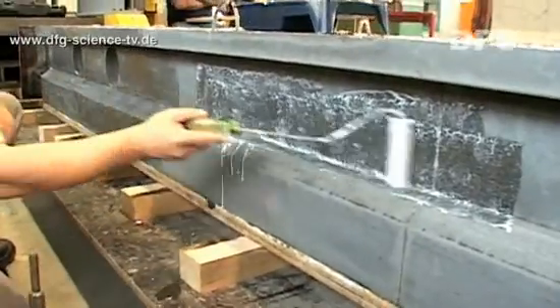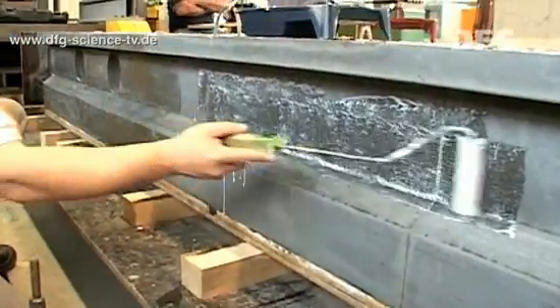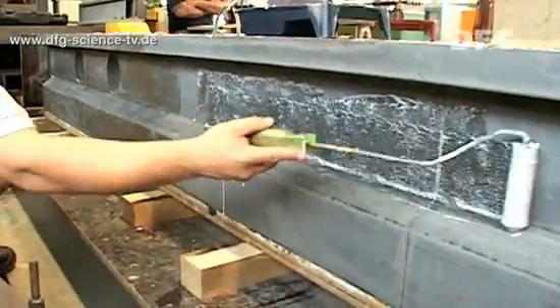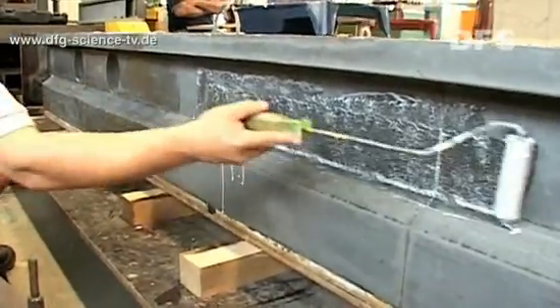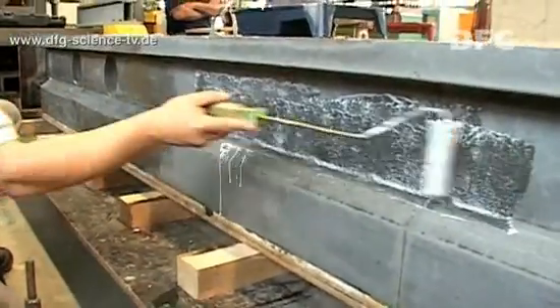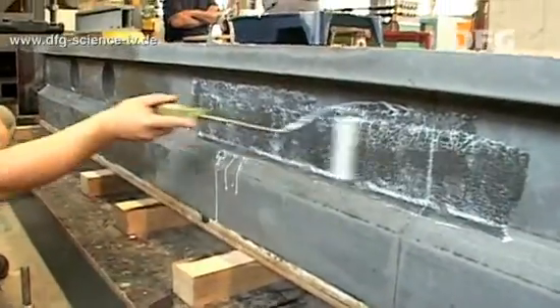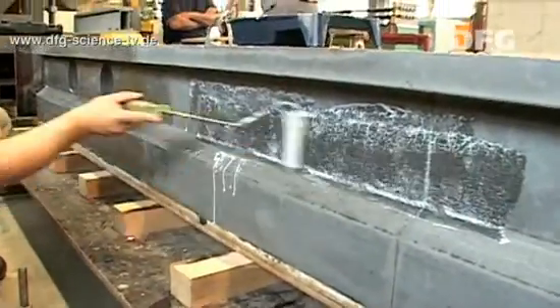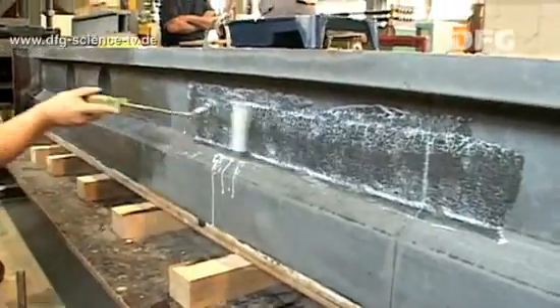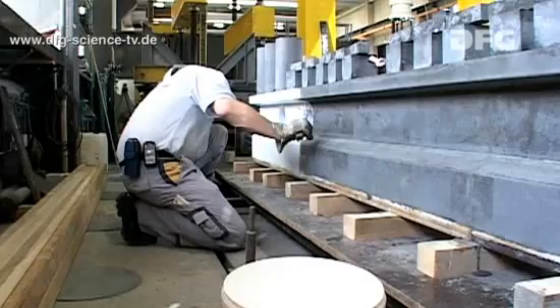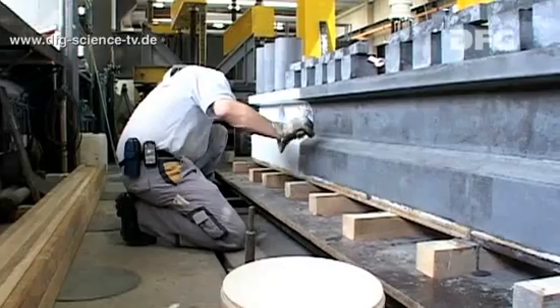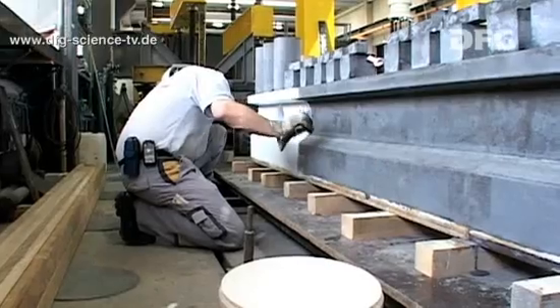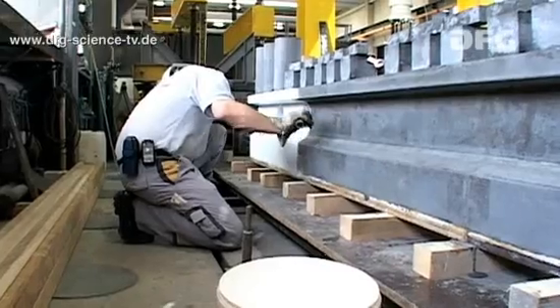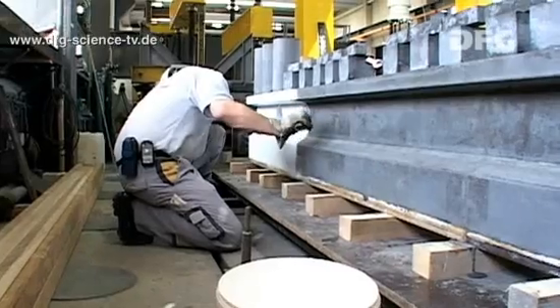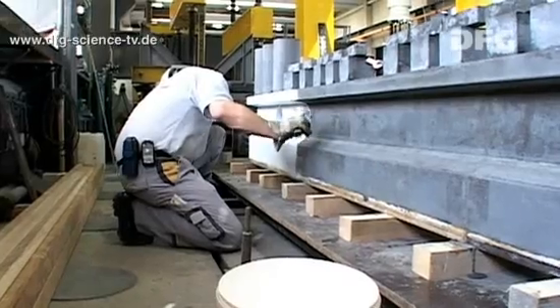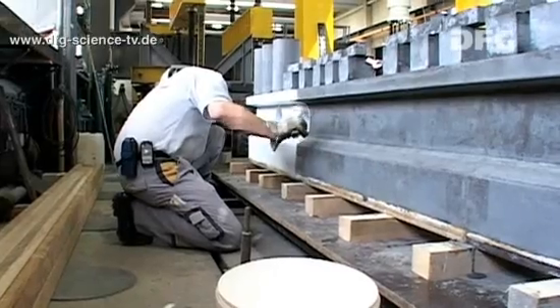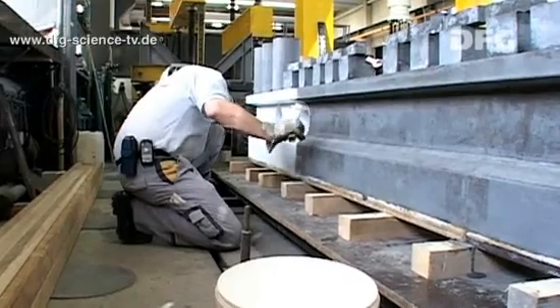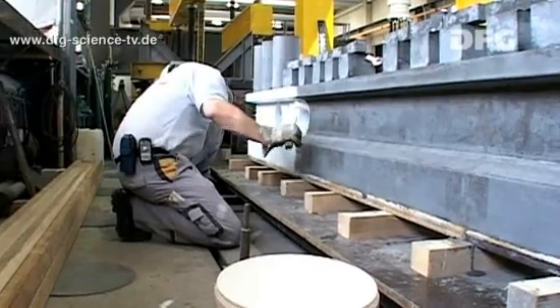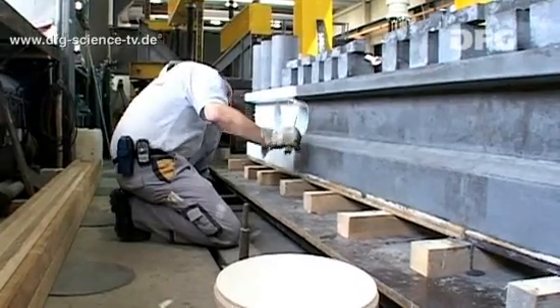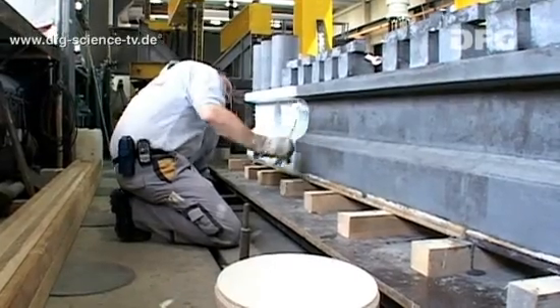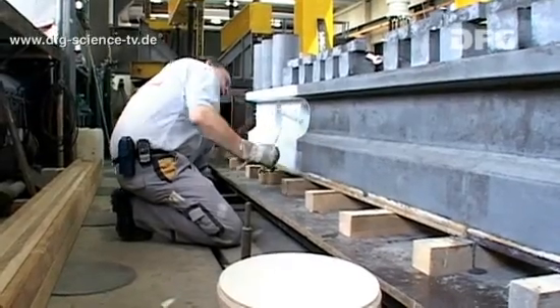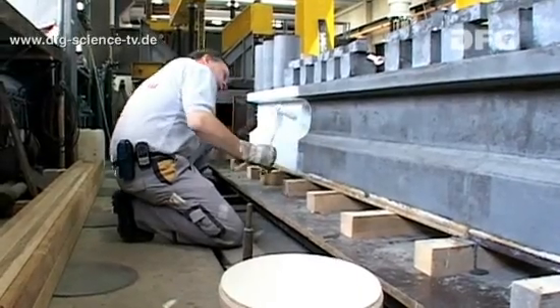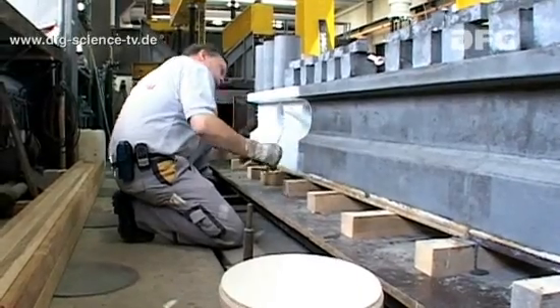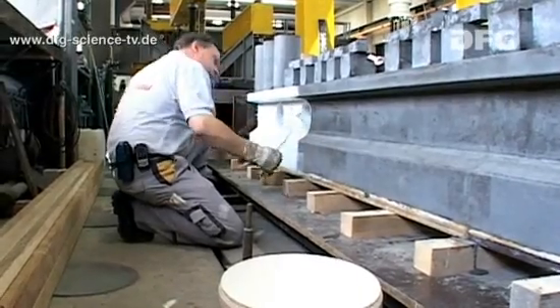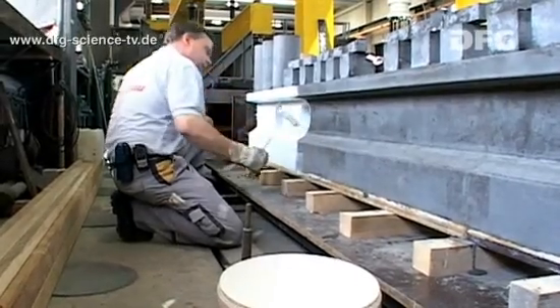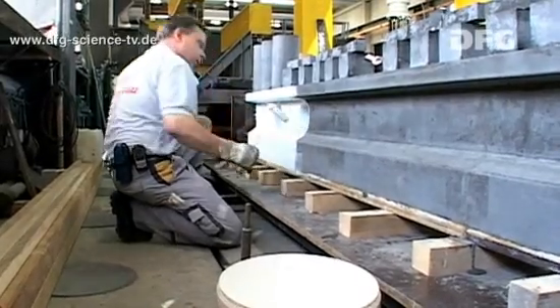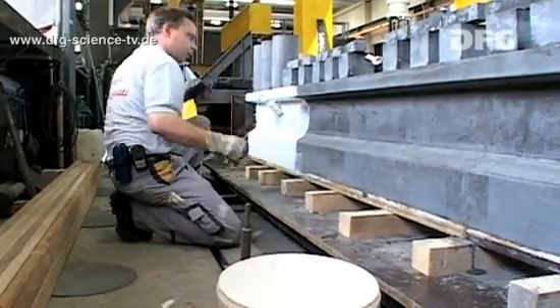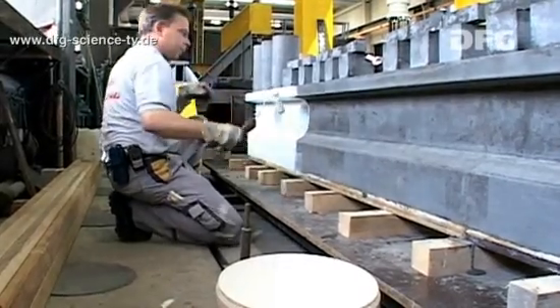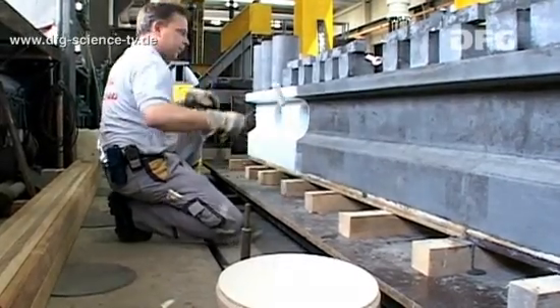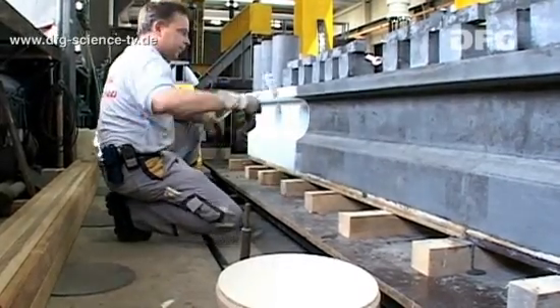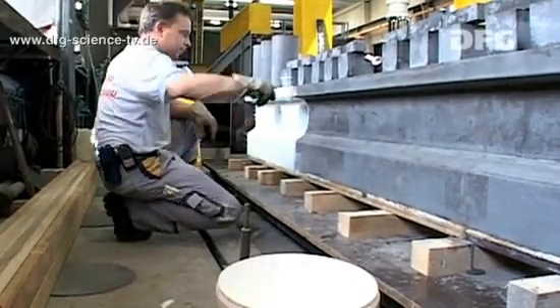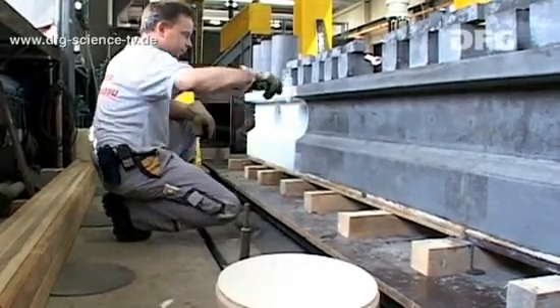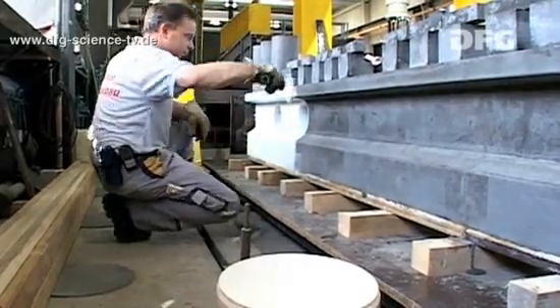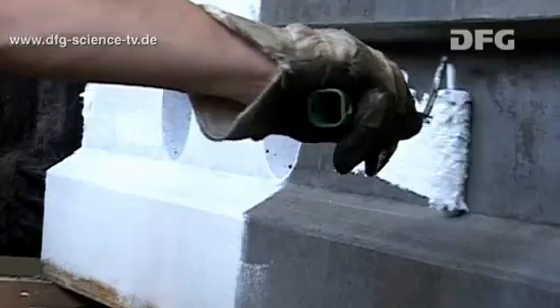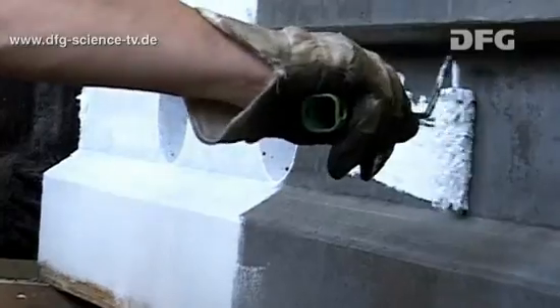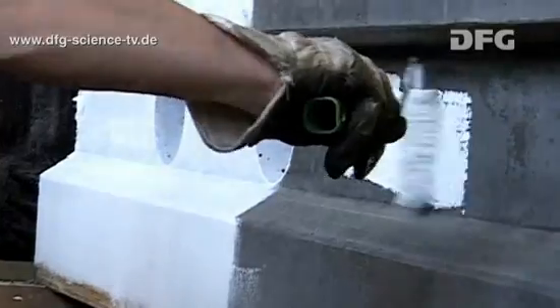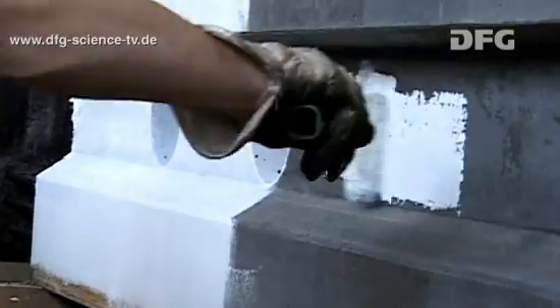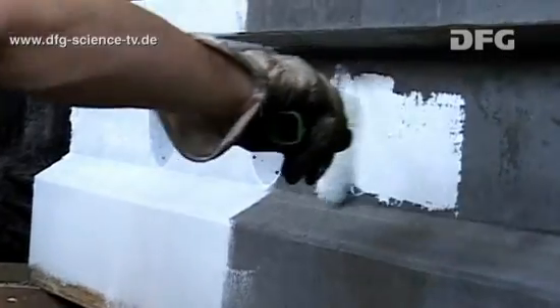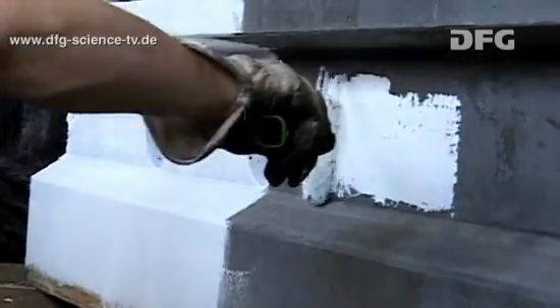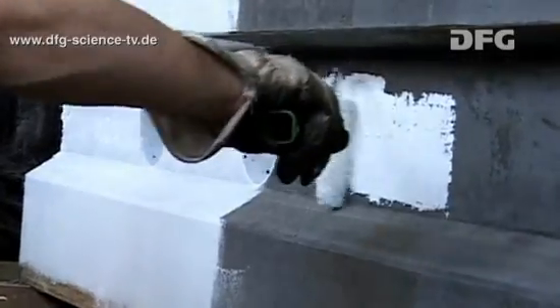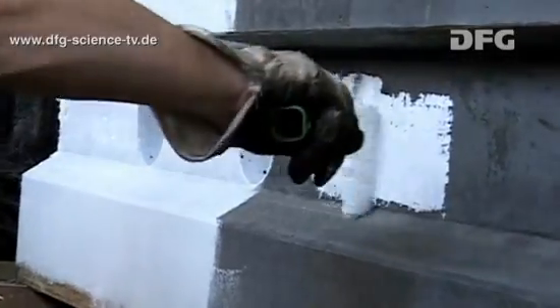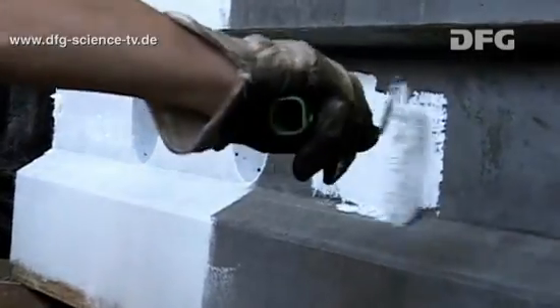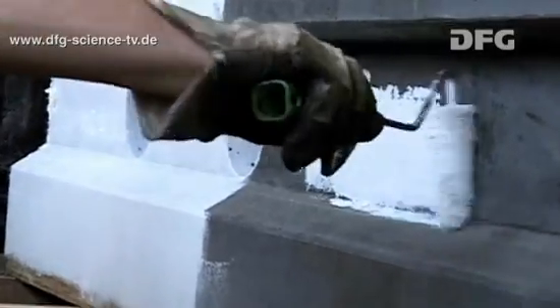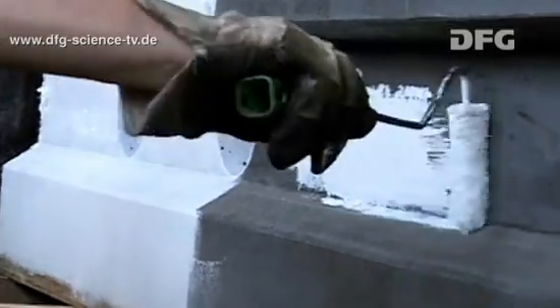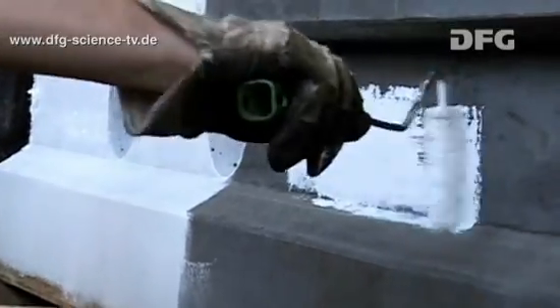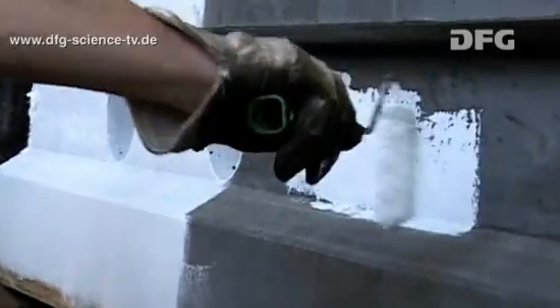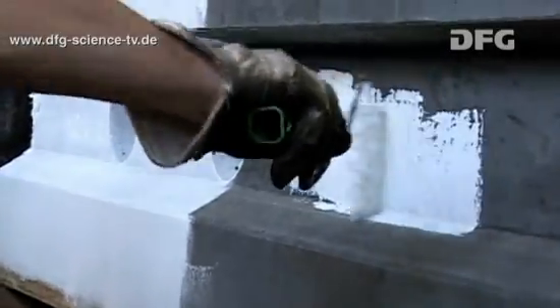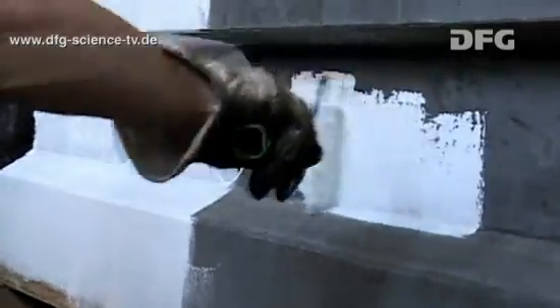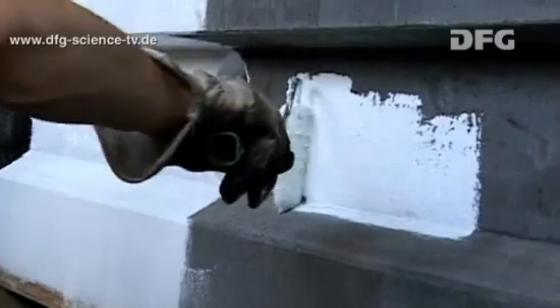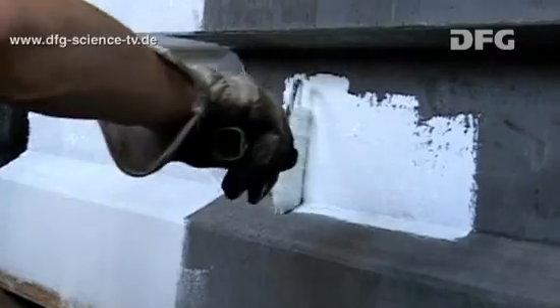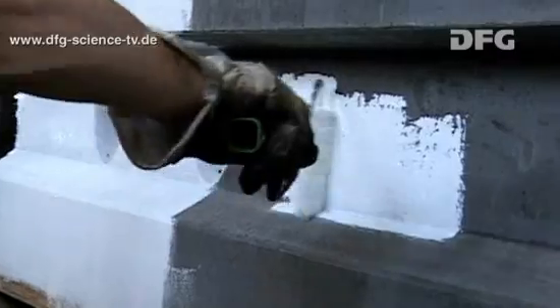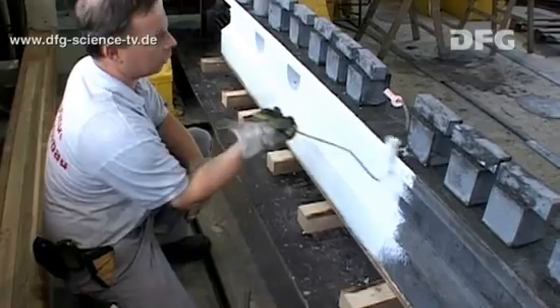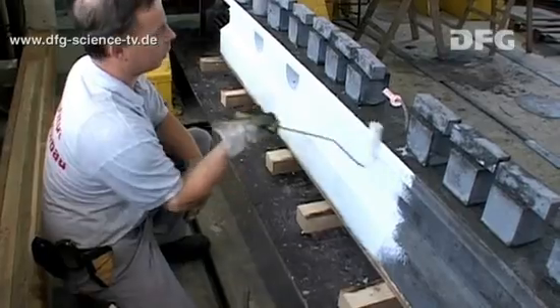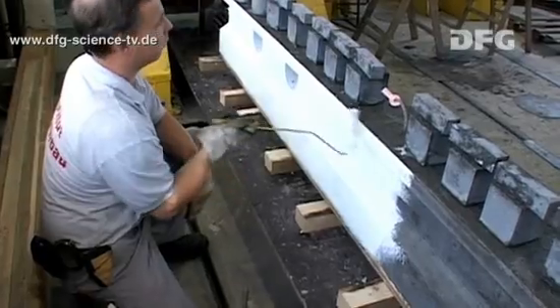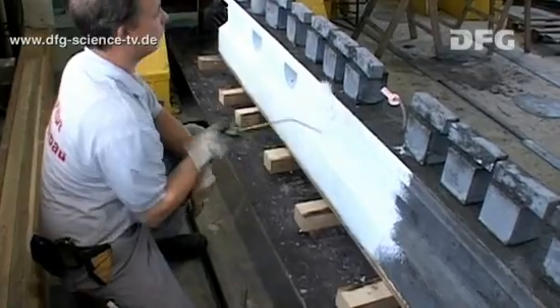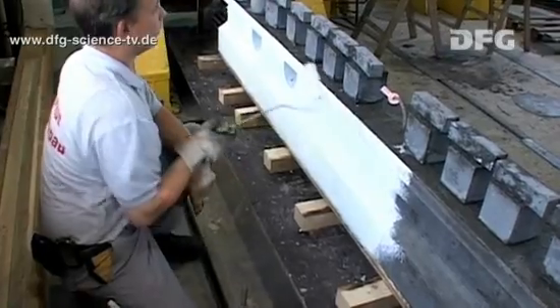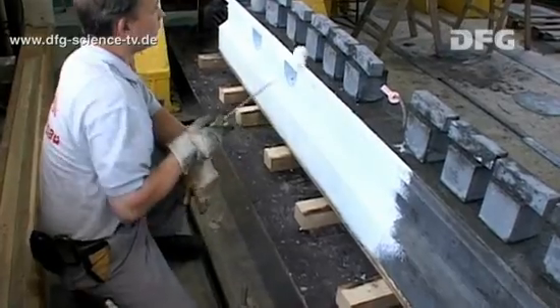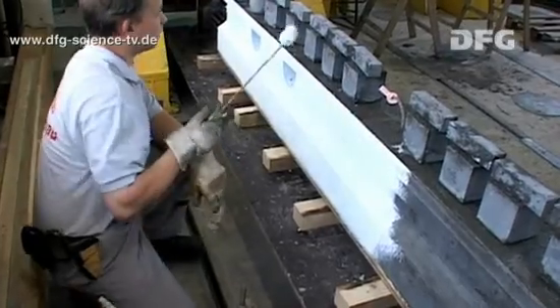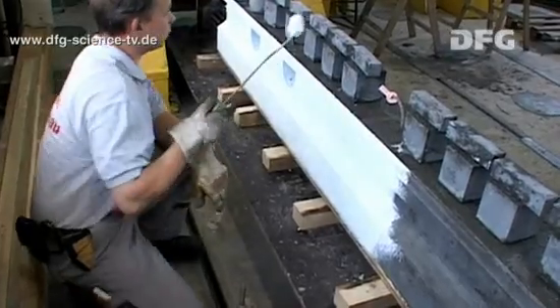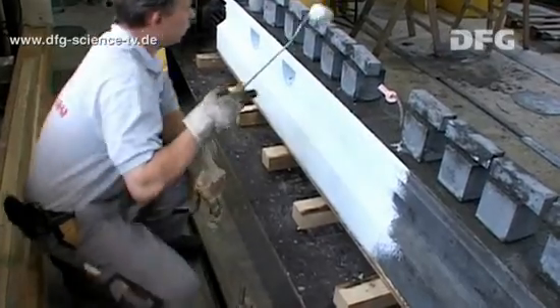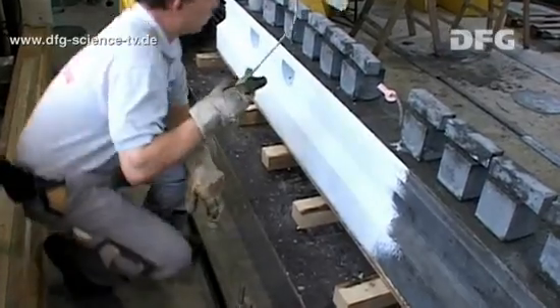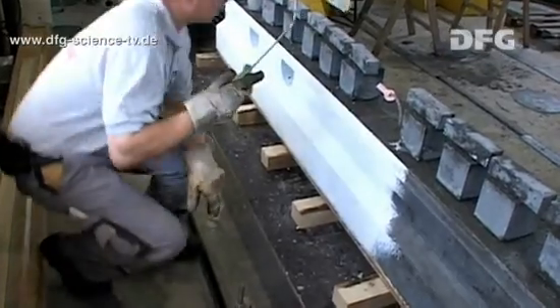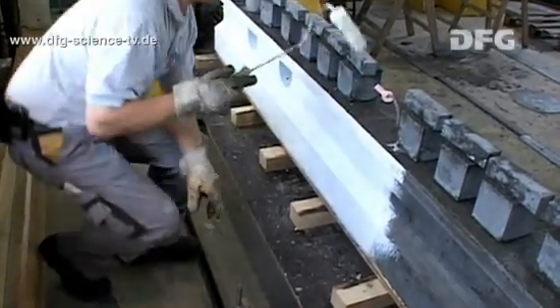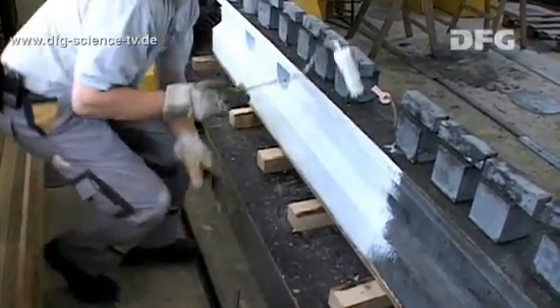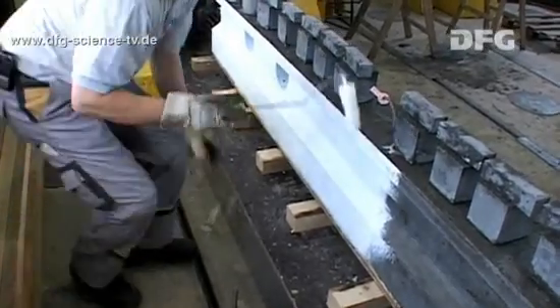Then they paint the finished beam white. This will make it much easier to see any cracks while they are conducting the experiments.